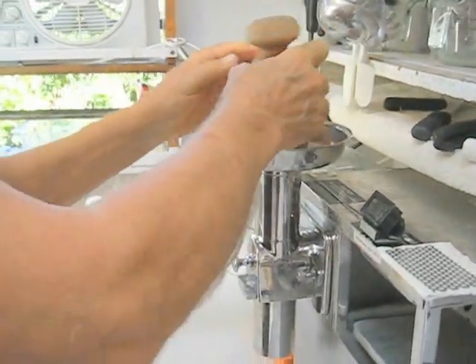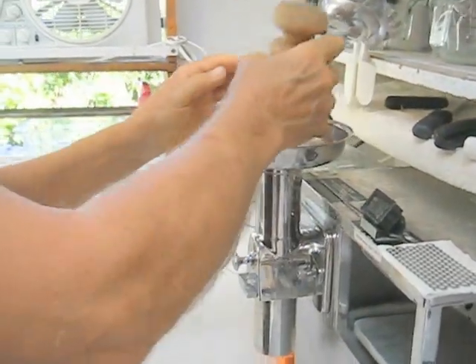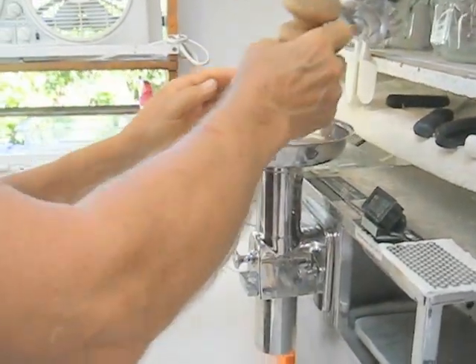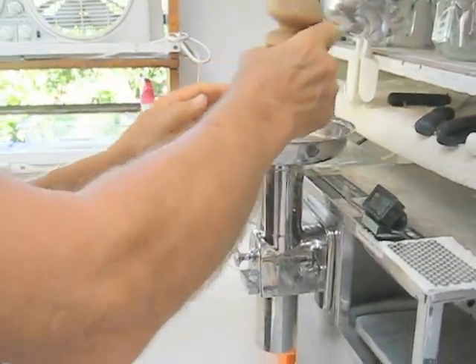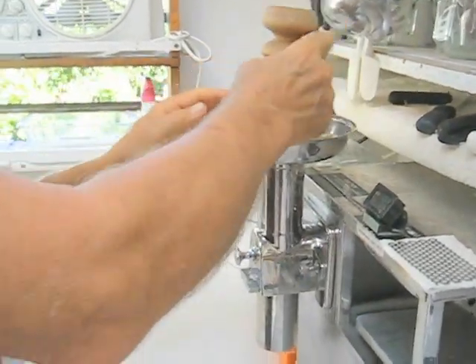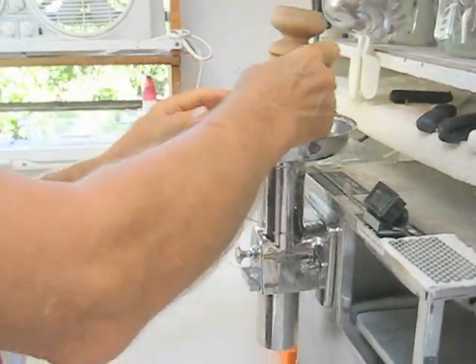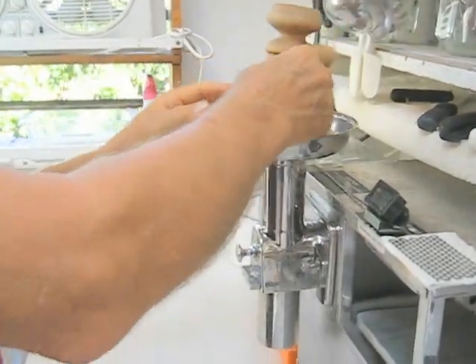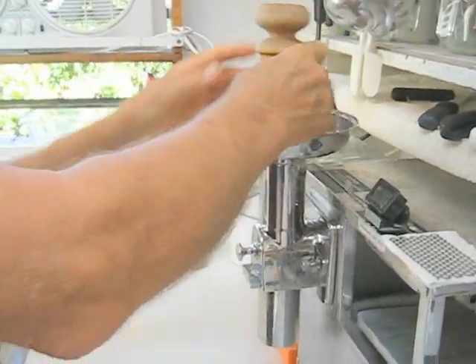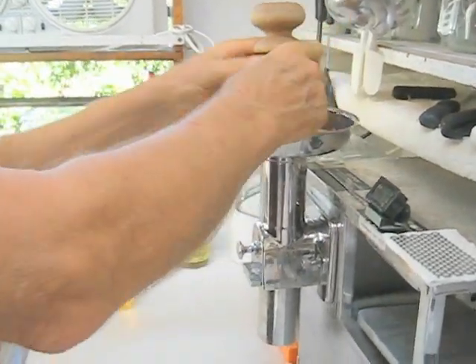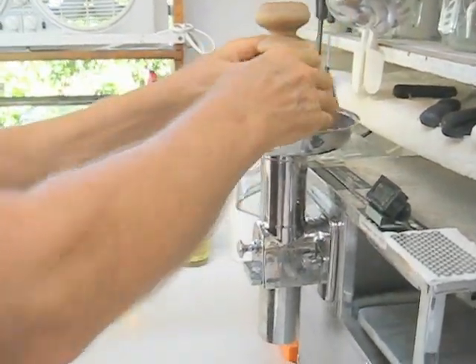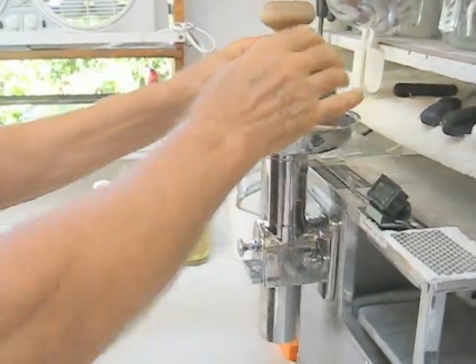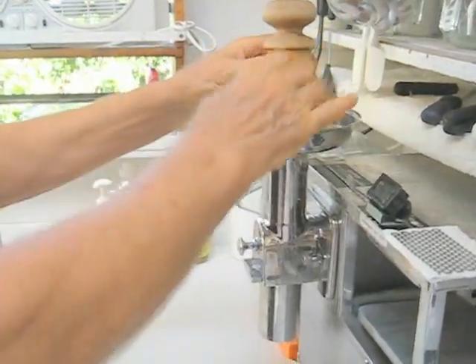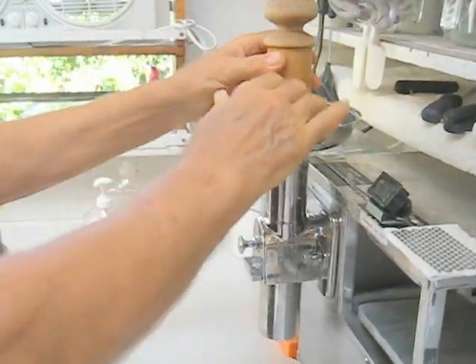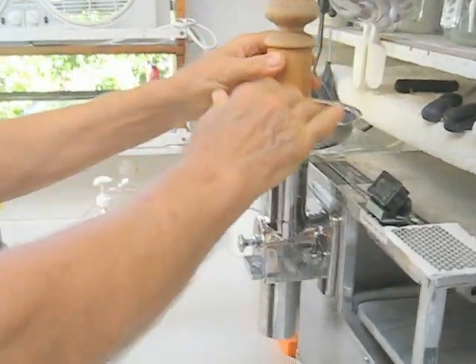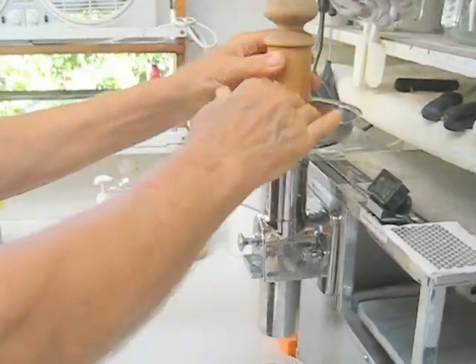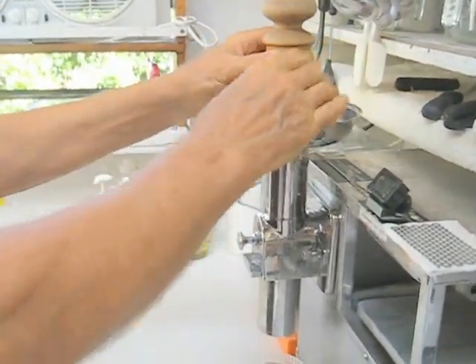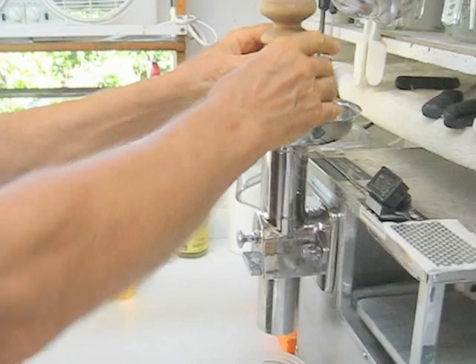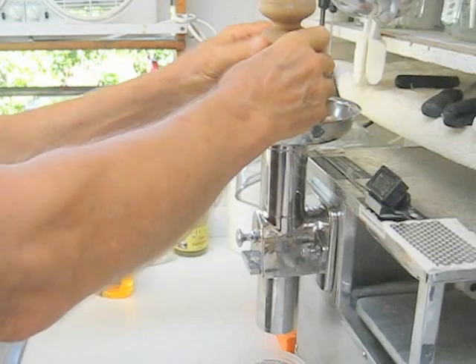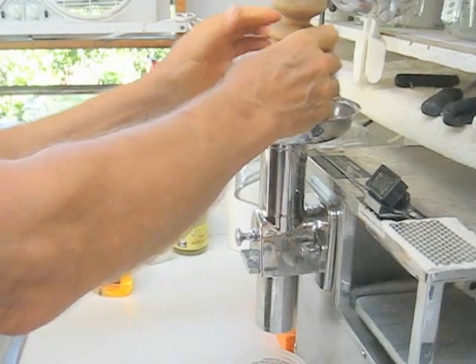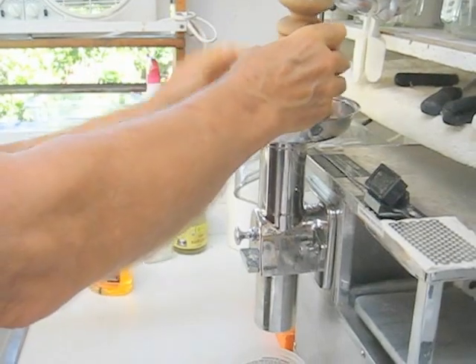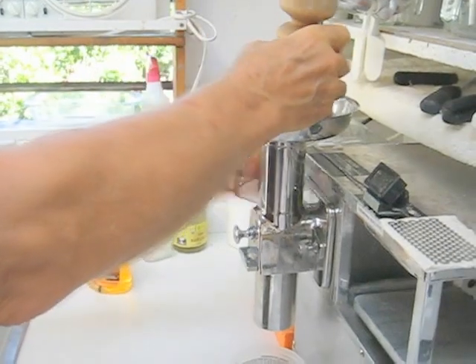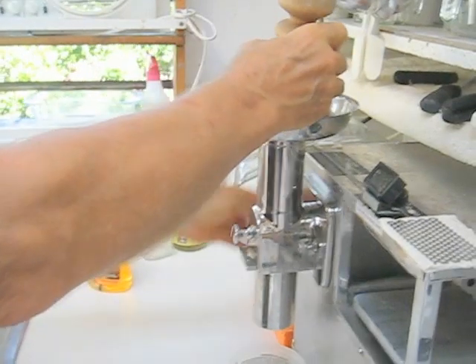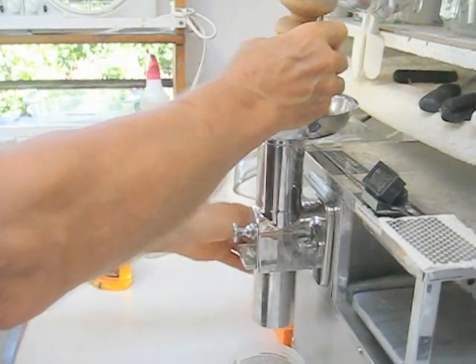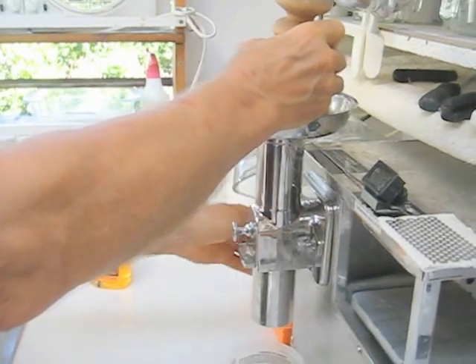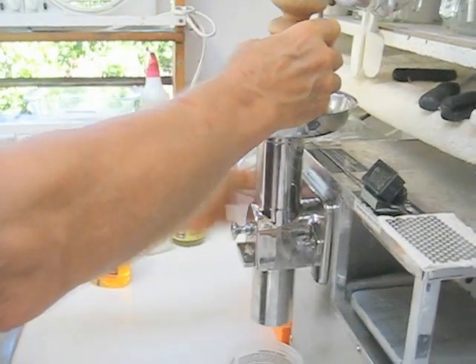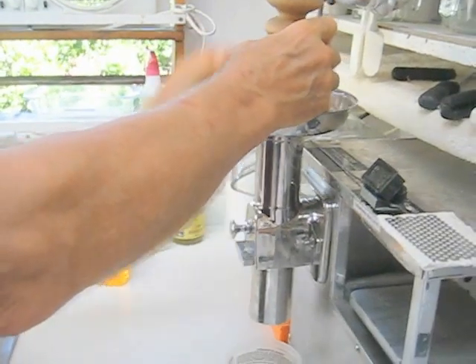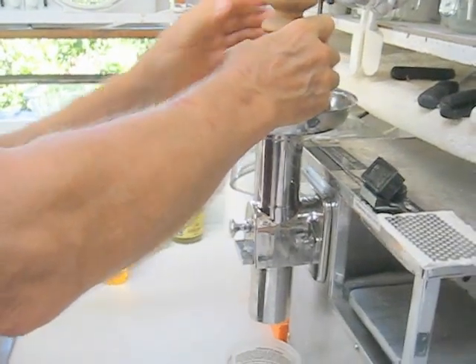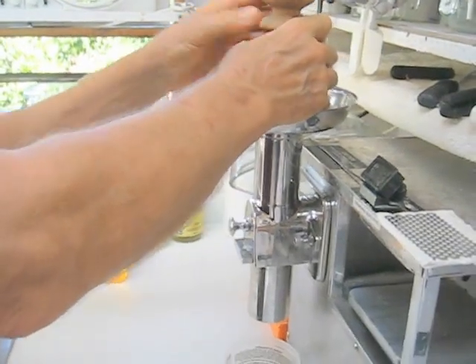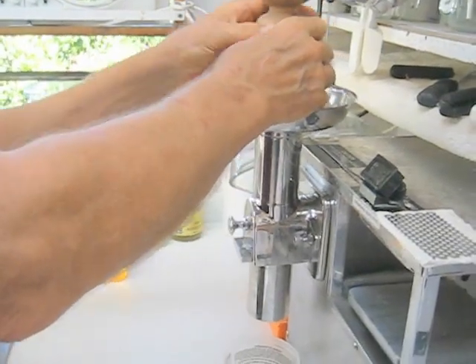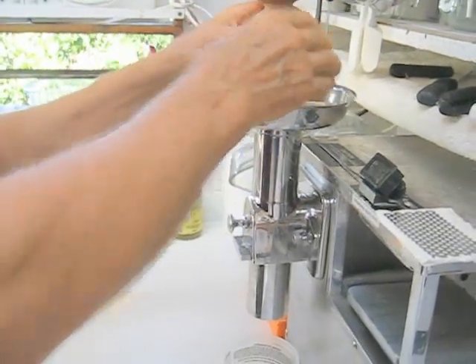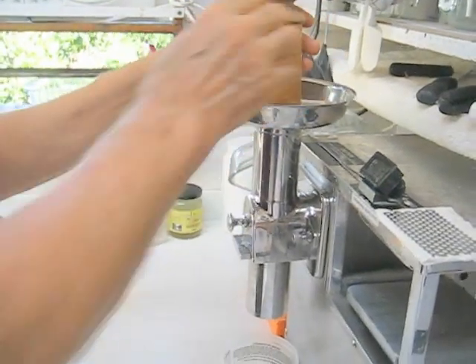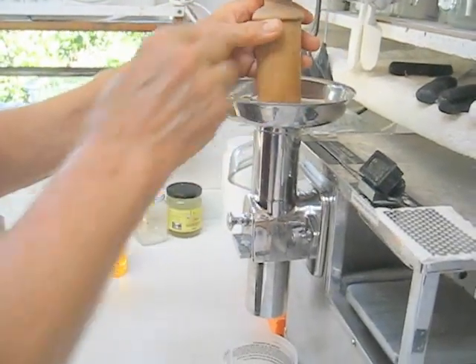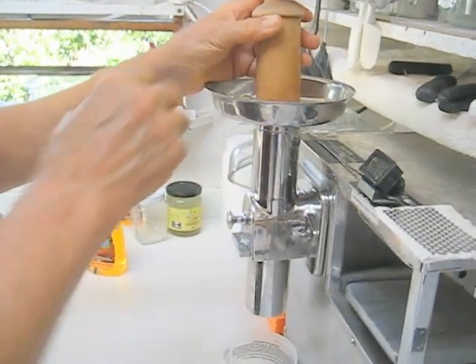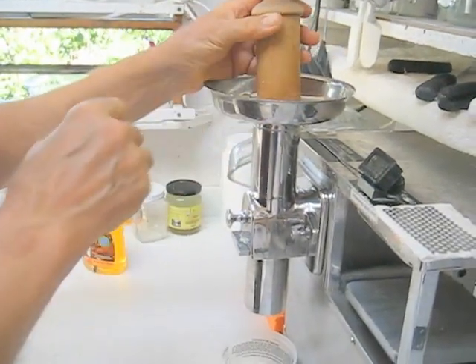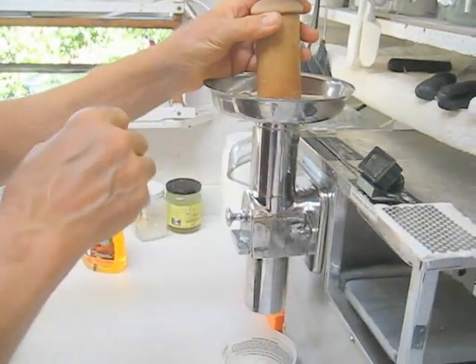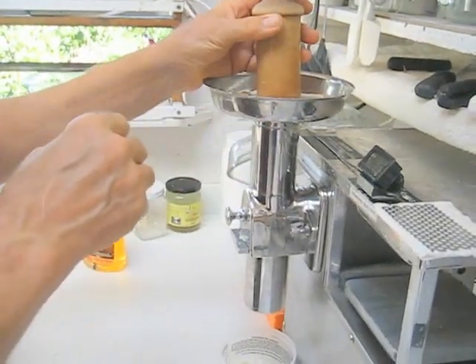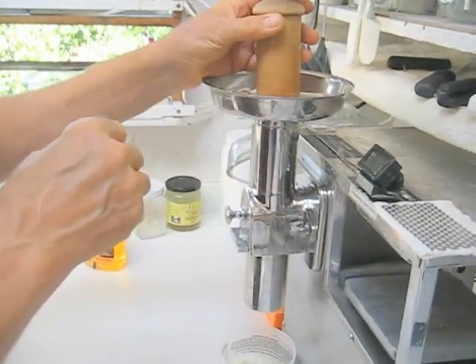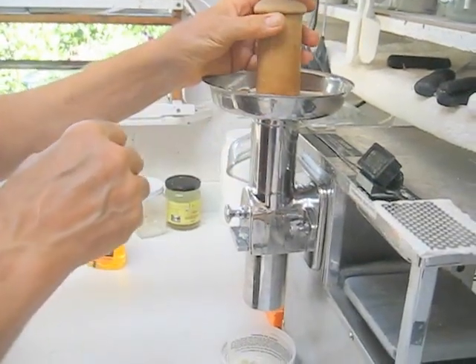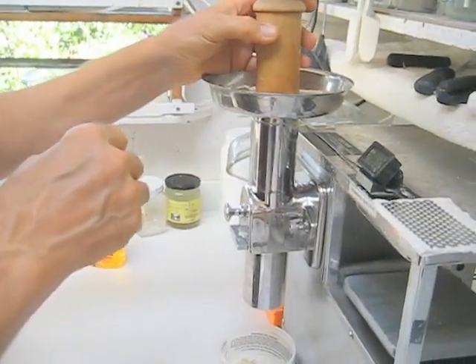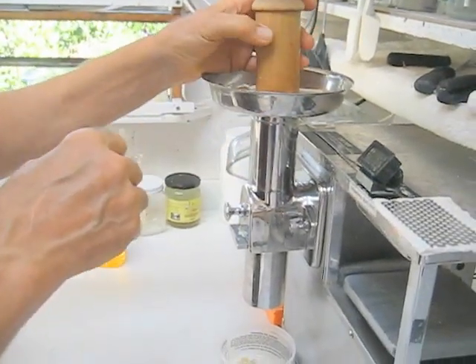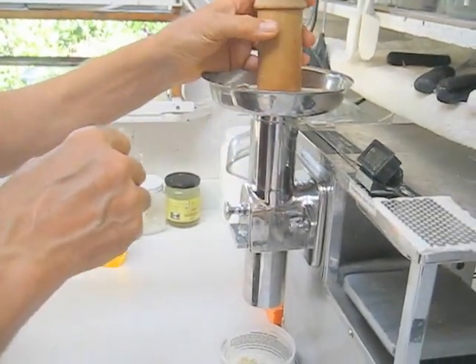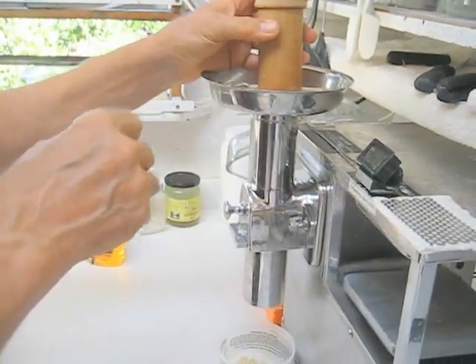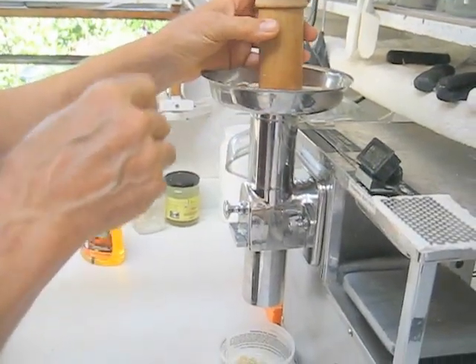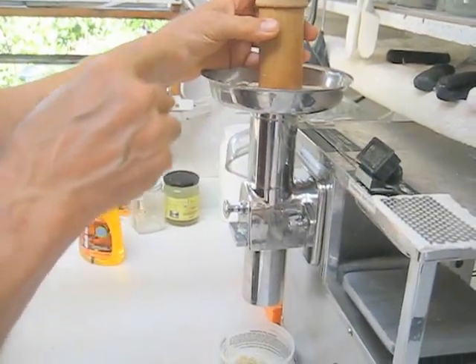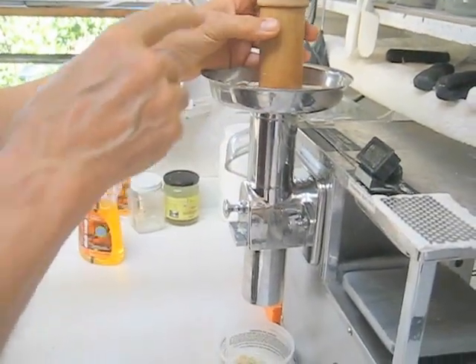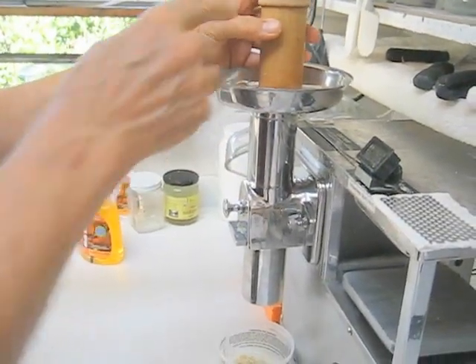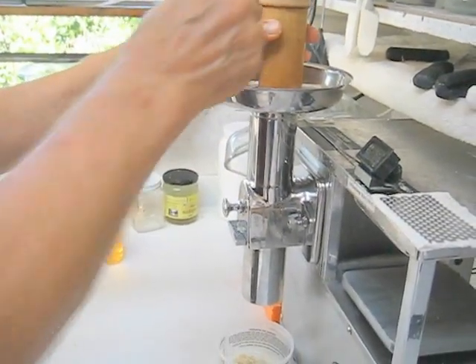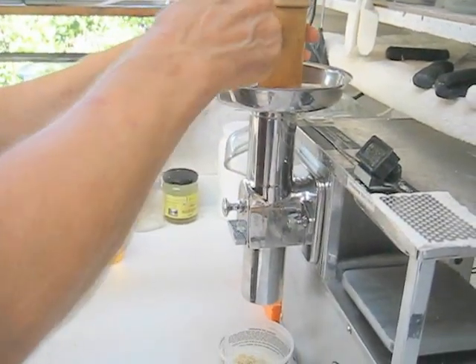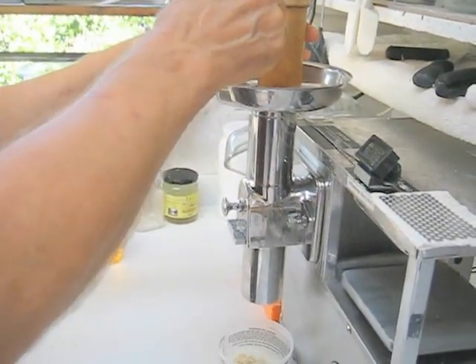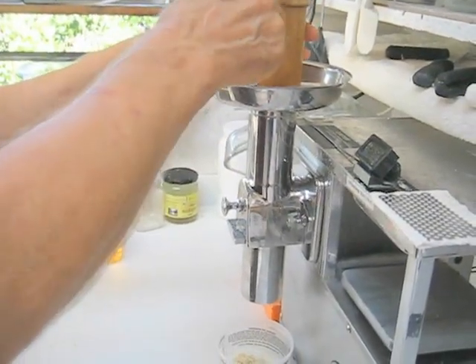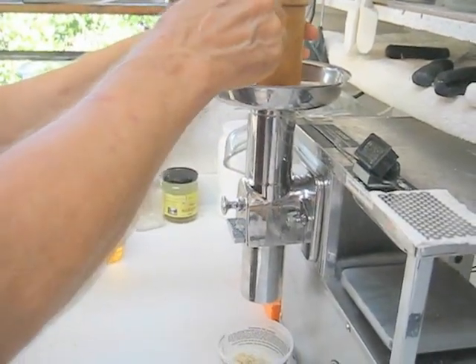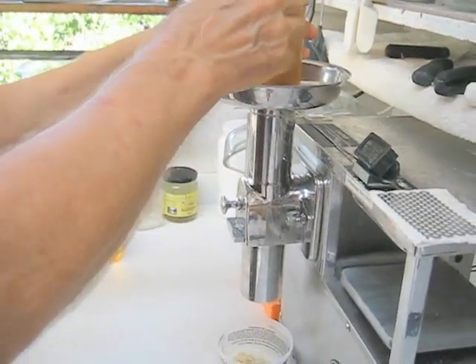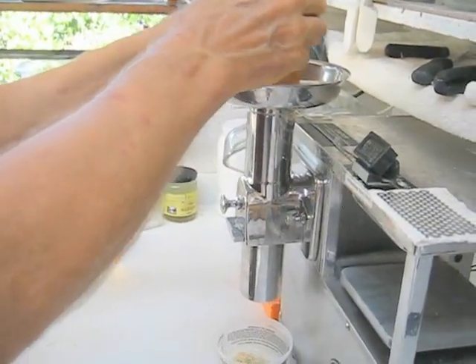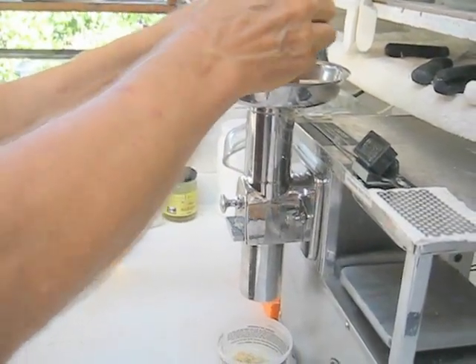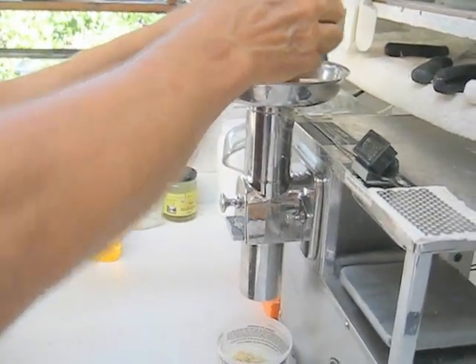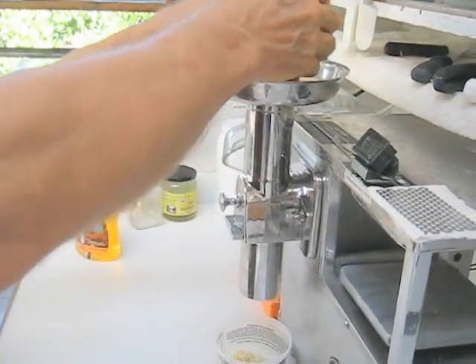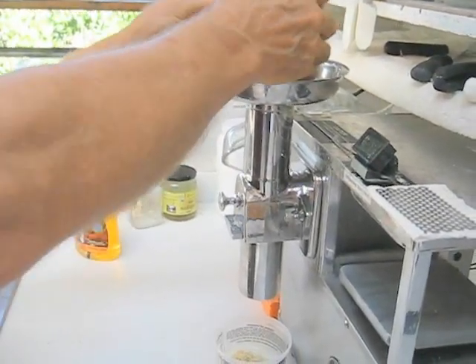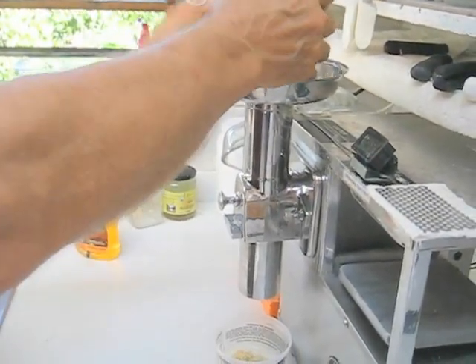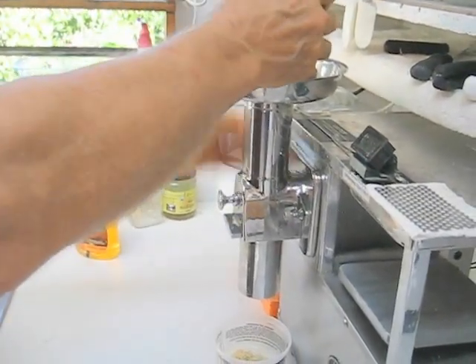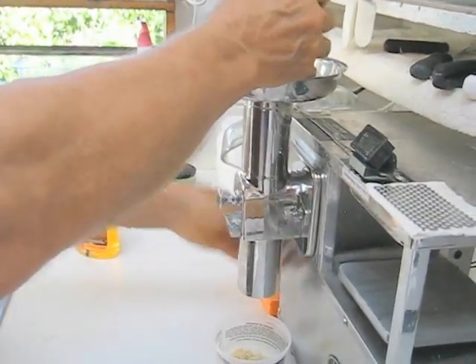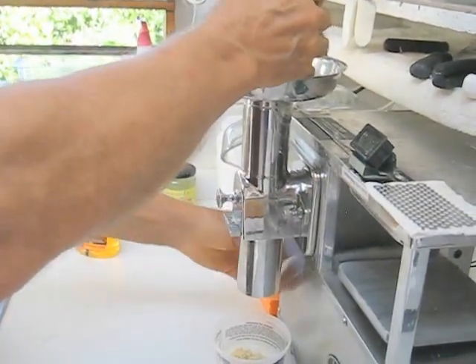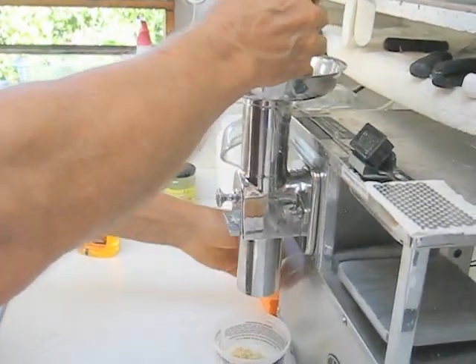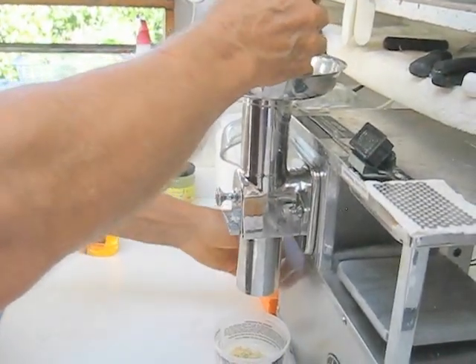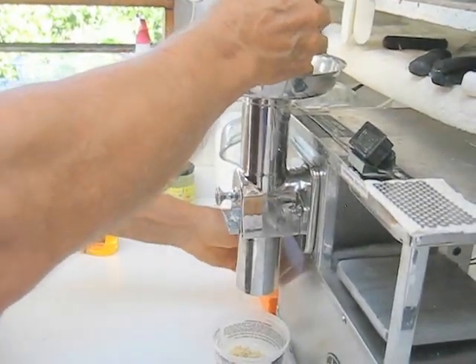It's very important to keep this covered so you don't have a blowback. And you want the weight of the pusher to do most of your work.